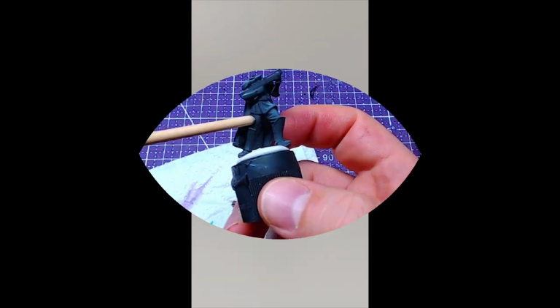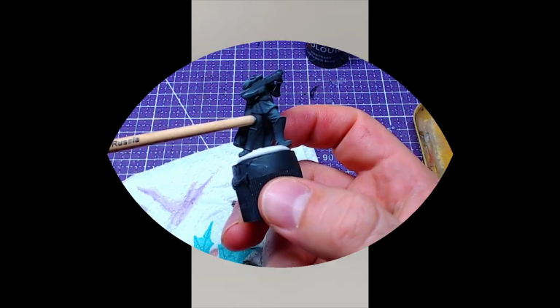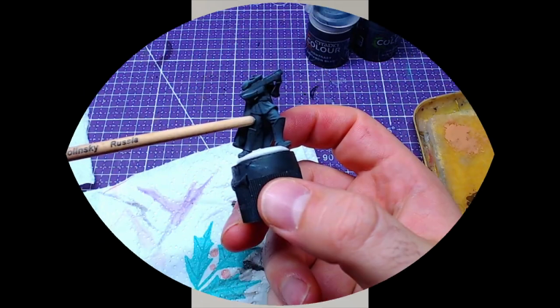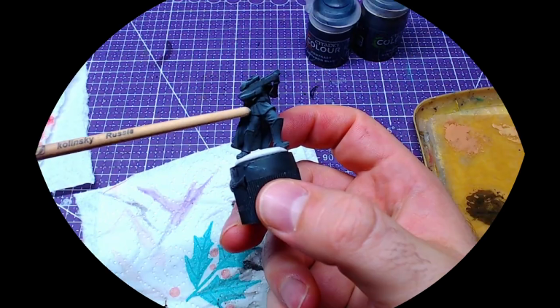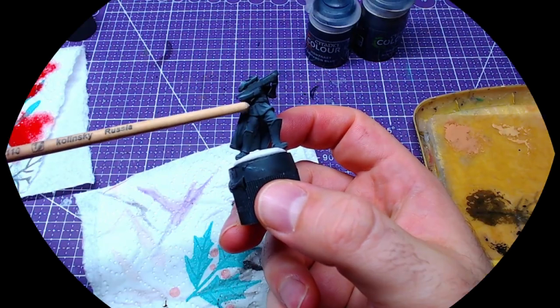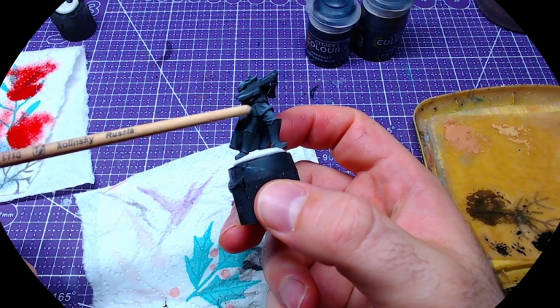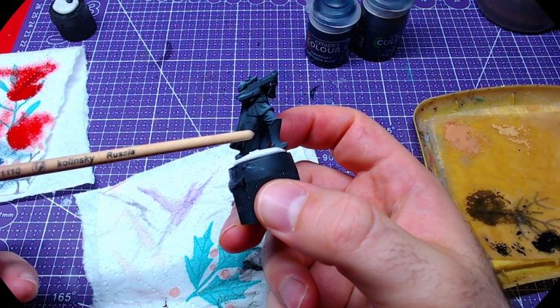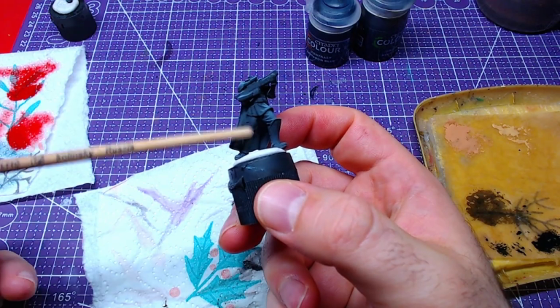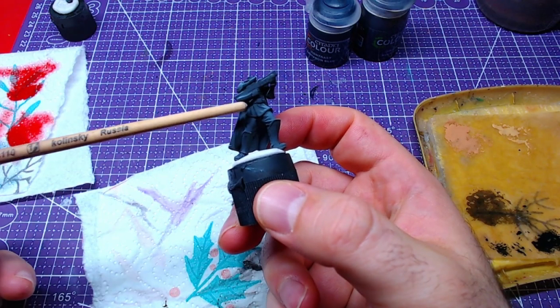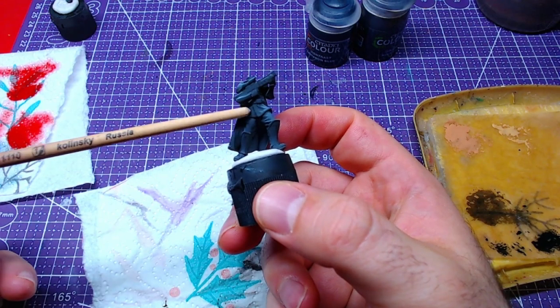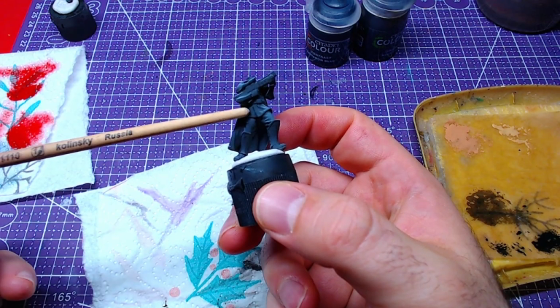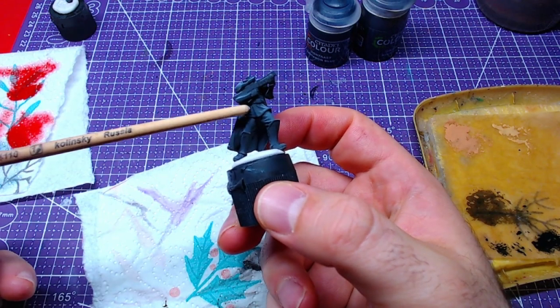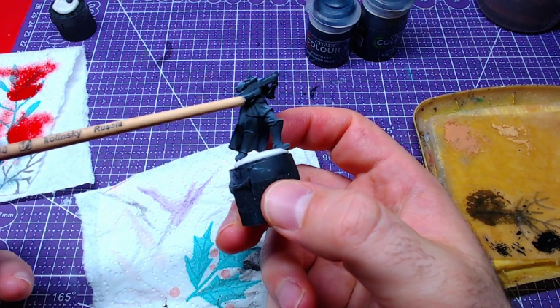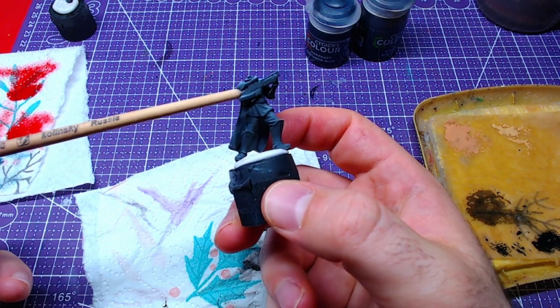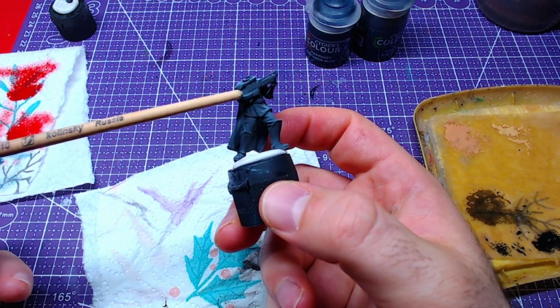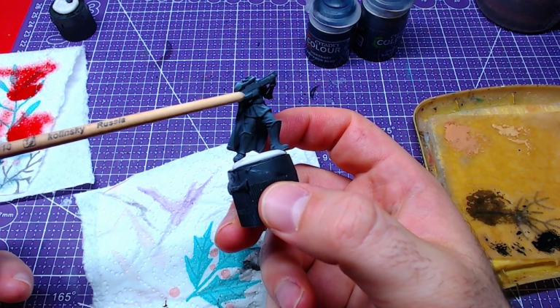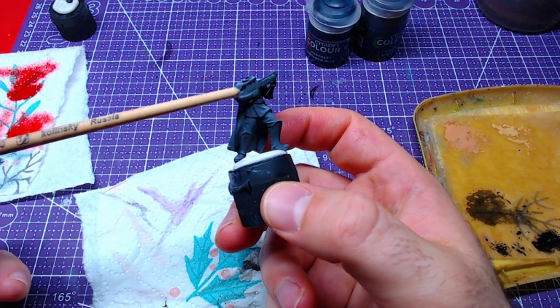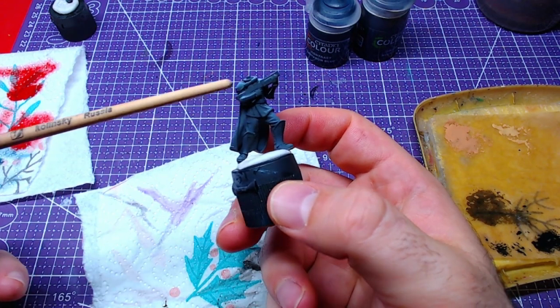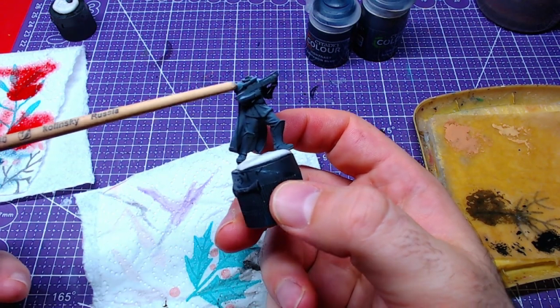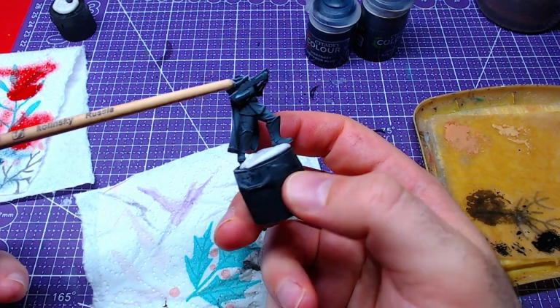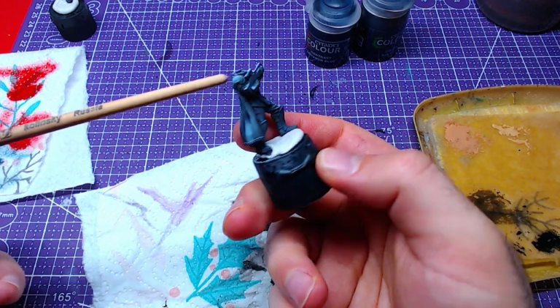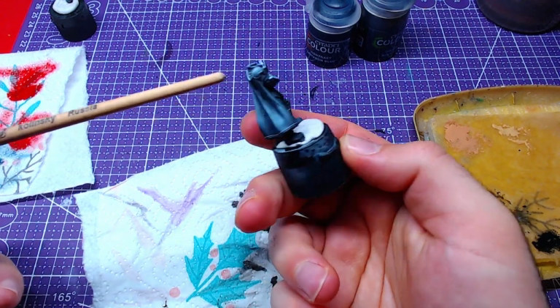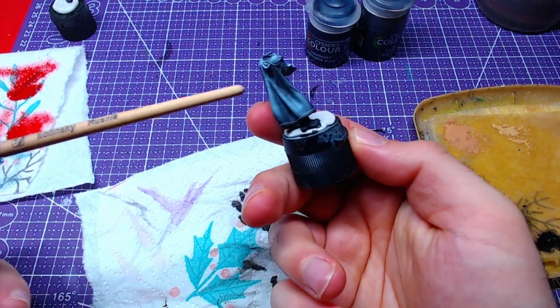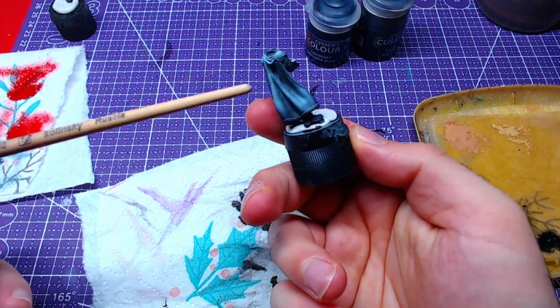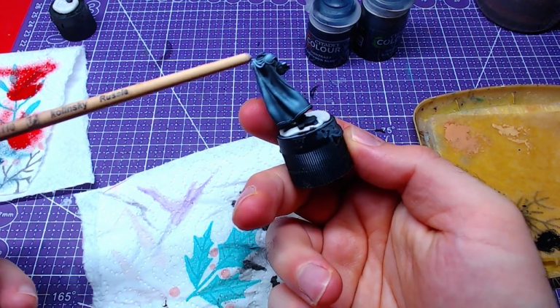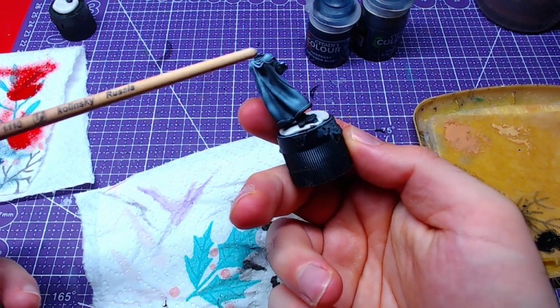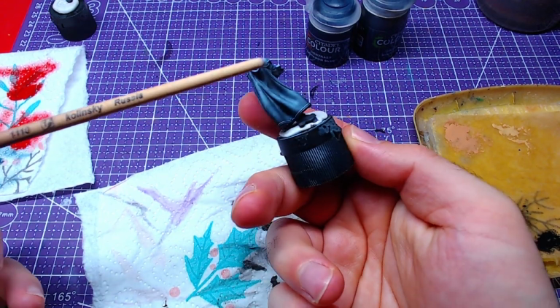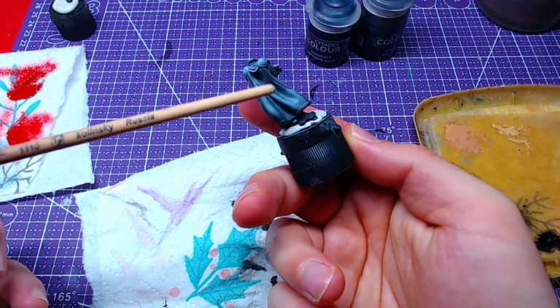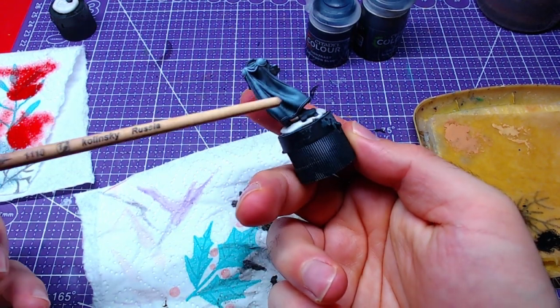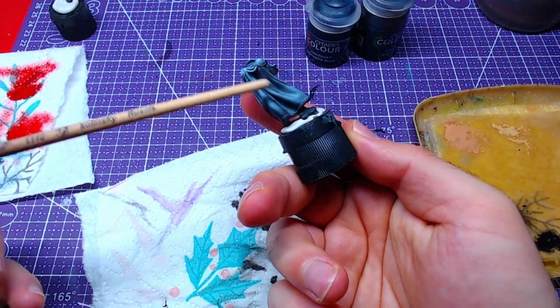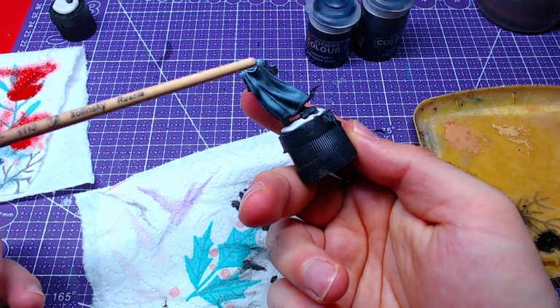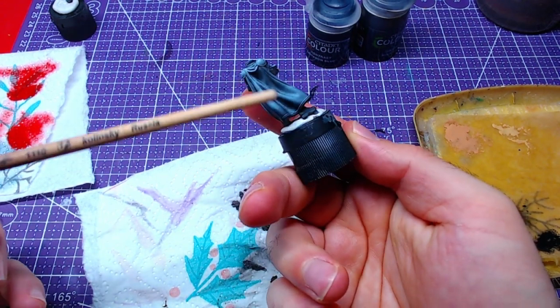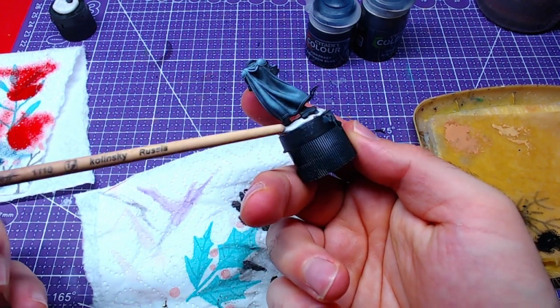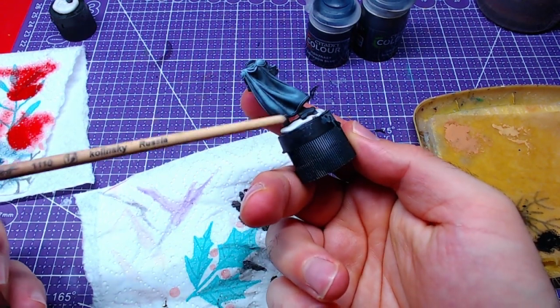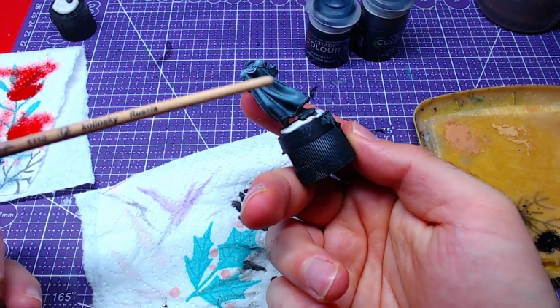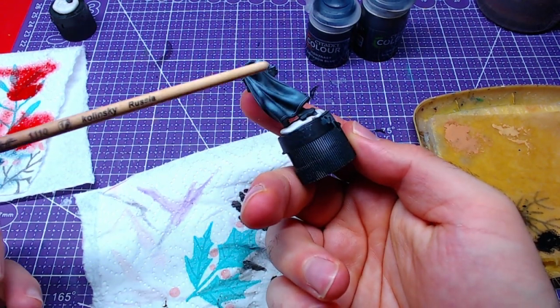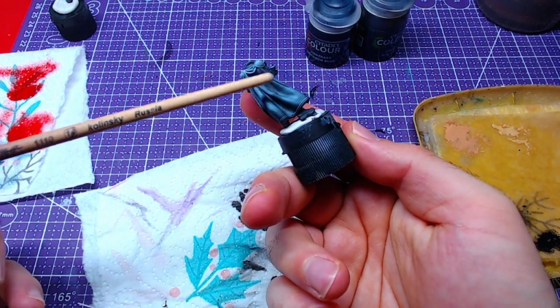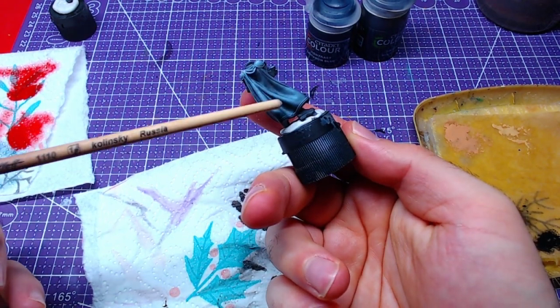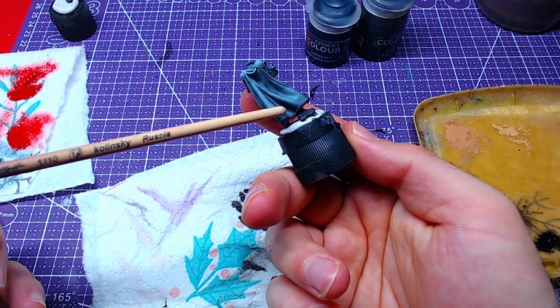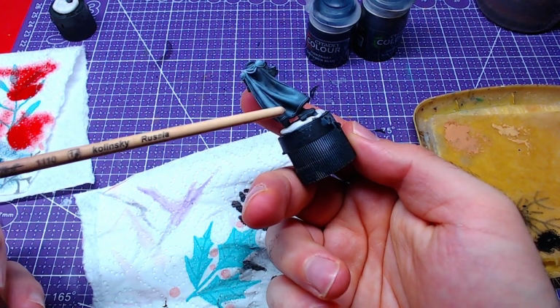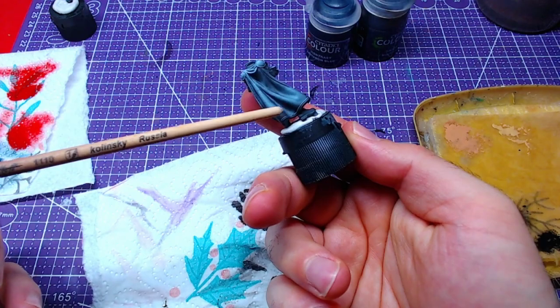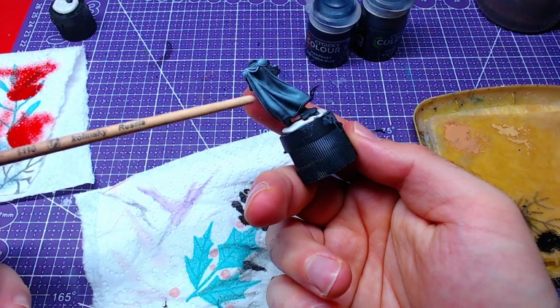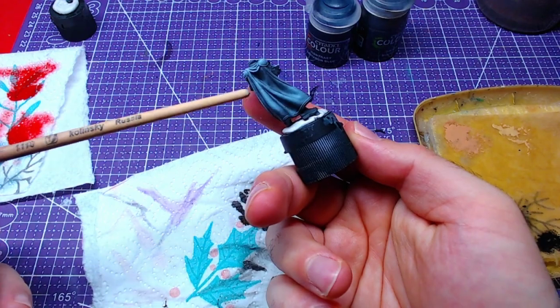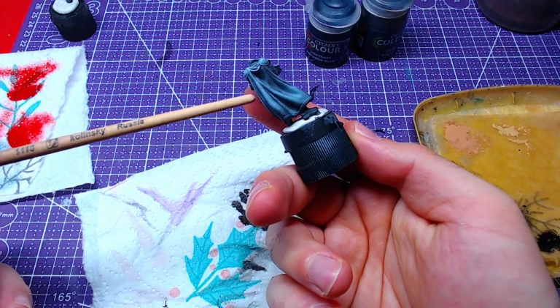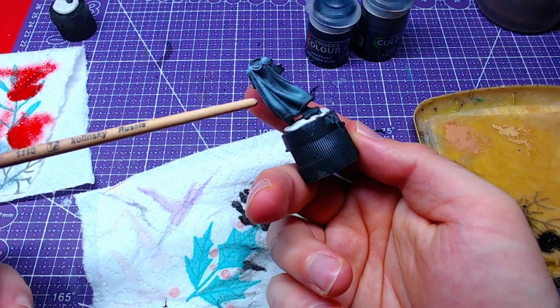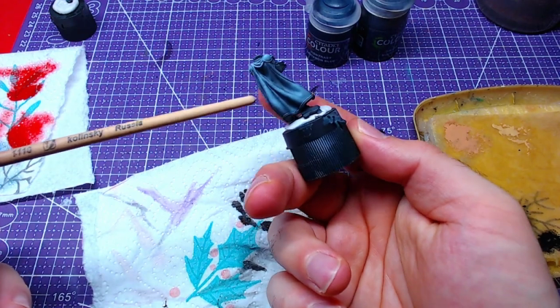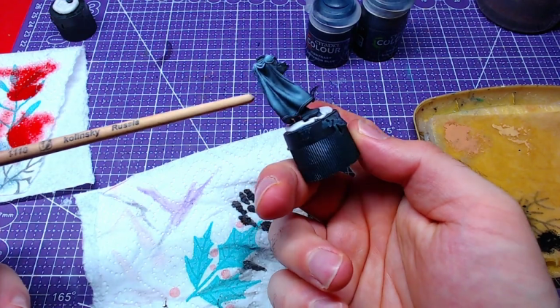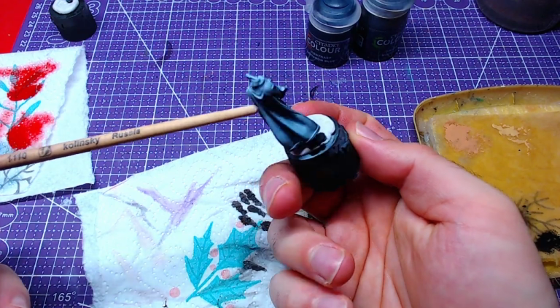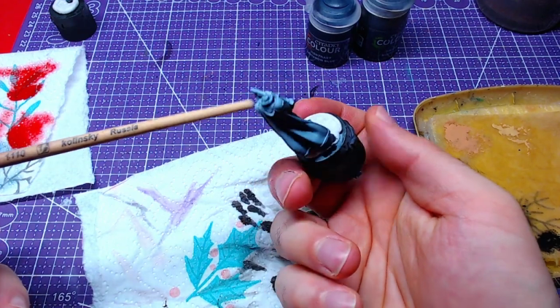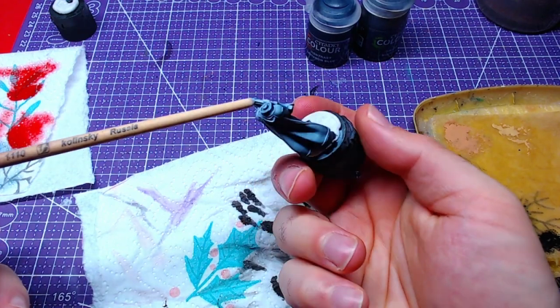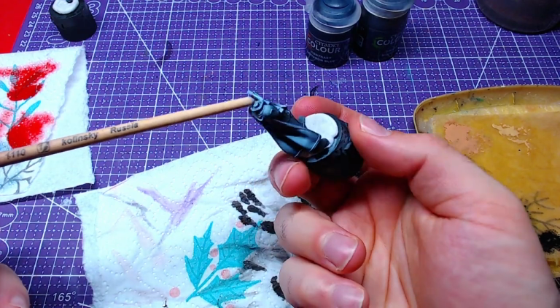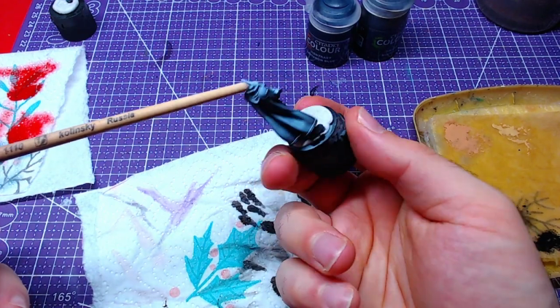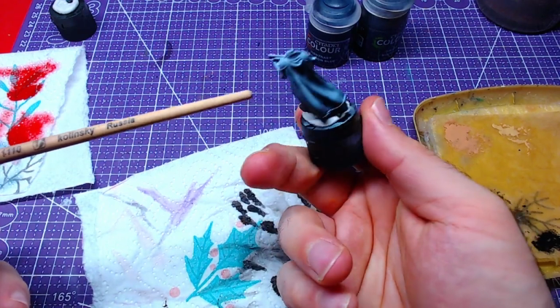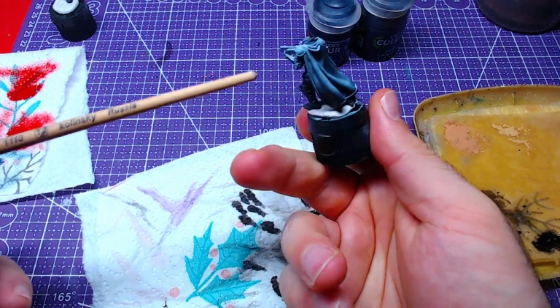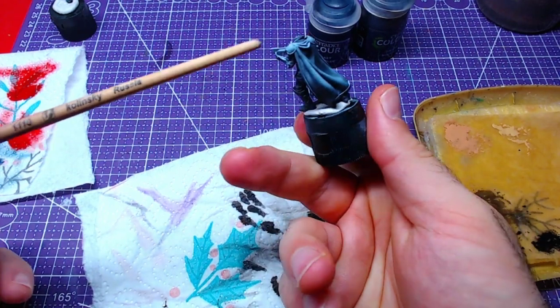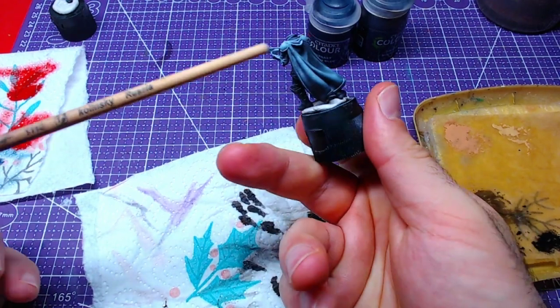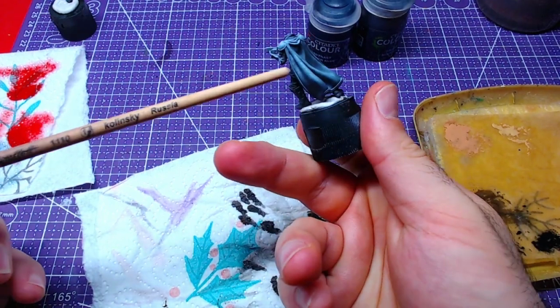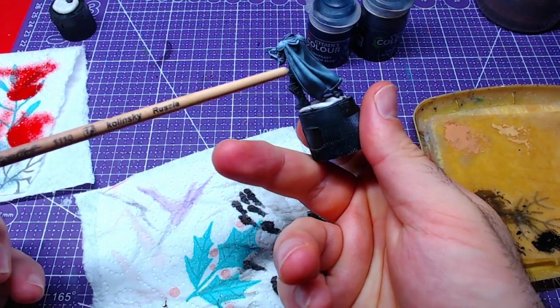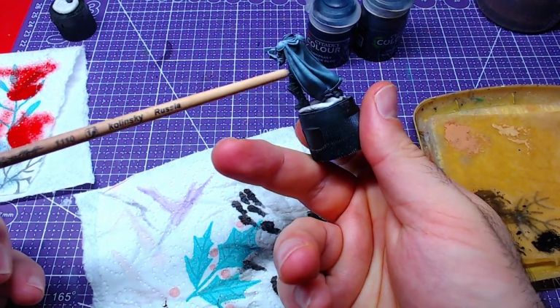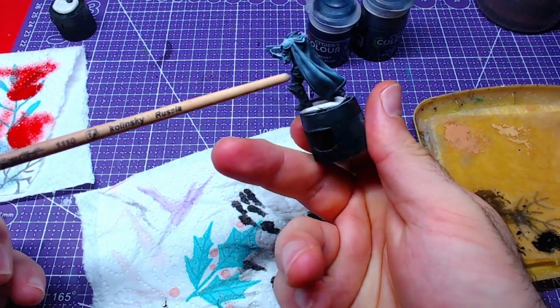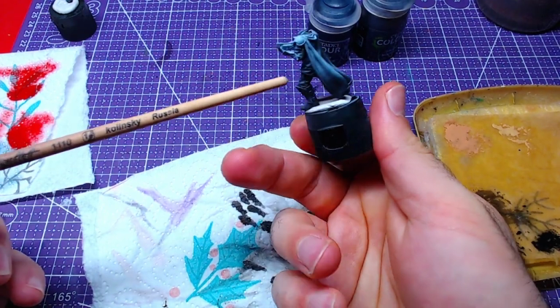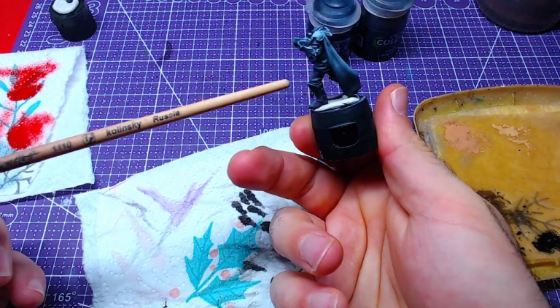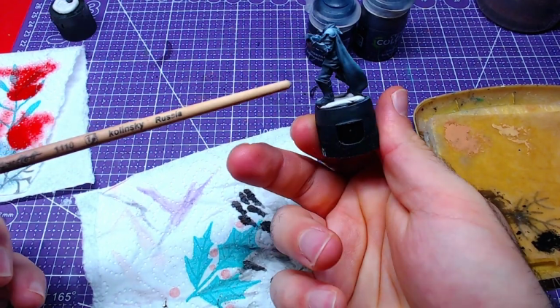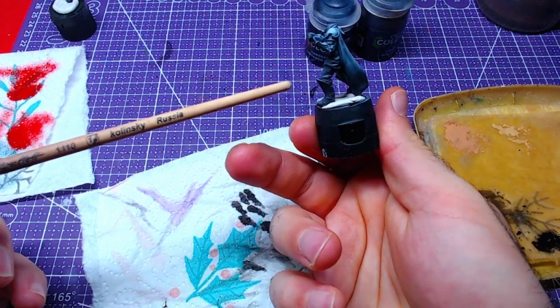We will start with white zenithal highlights over the entire piece. This will help with cape highlights without much trouble.